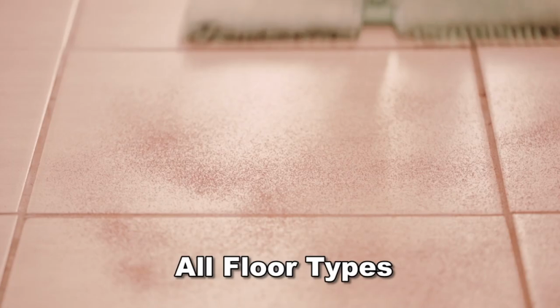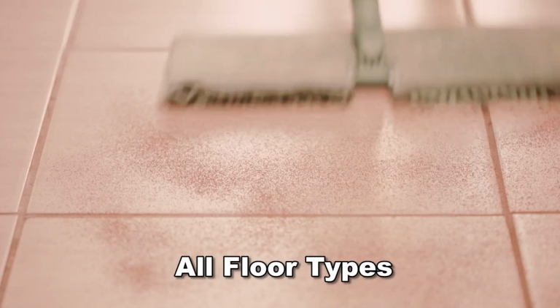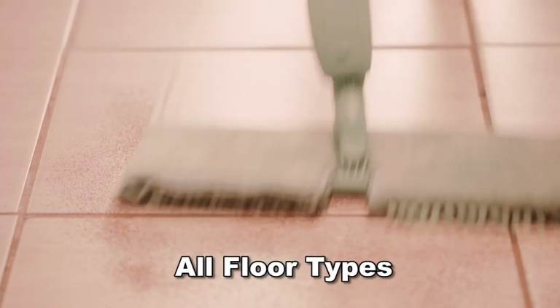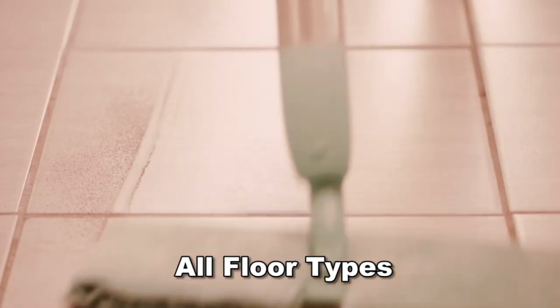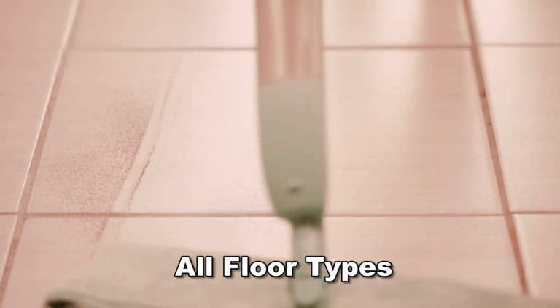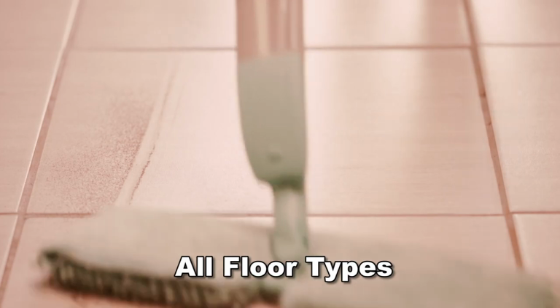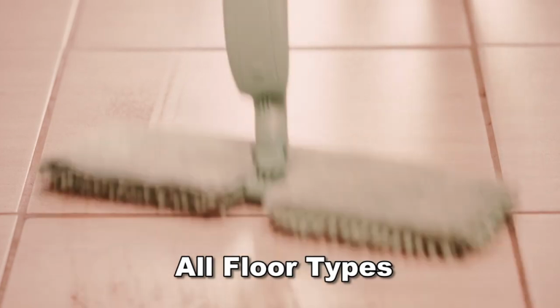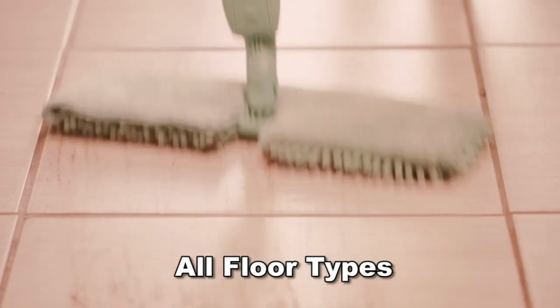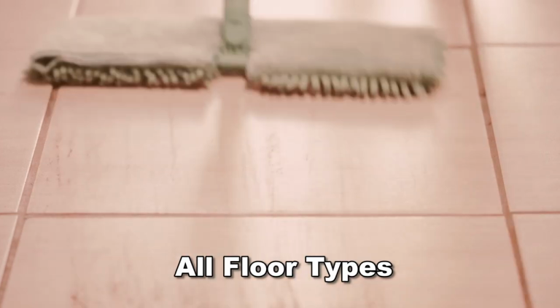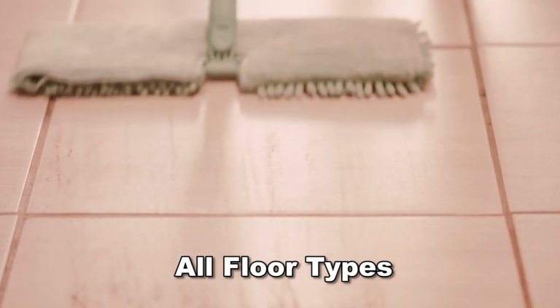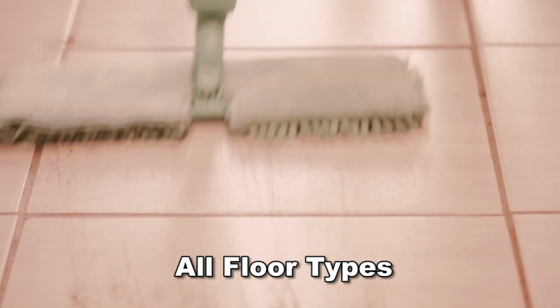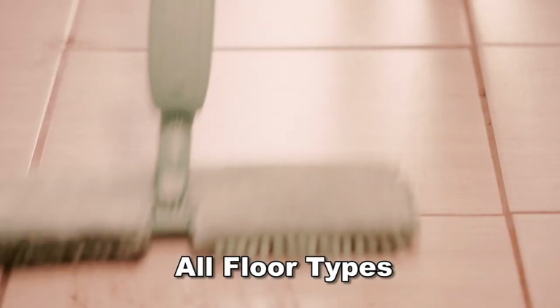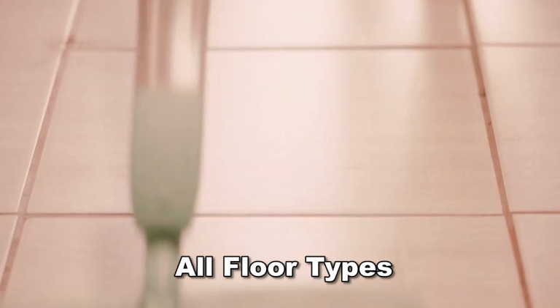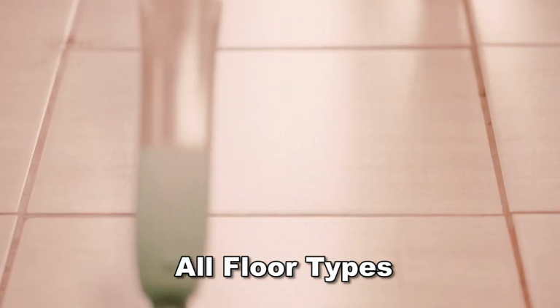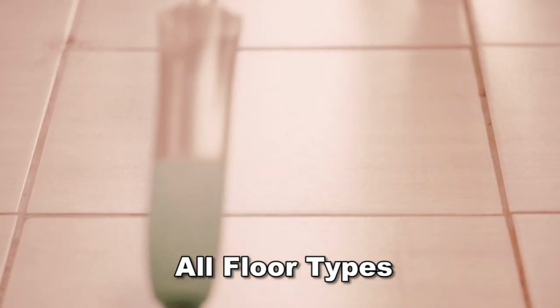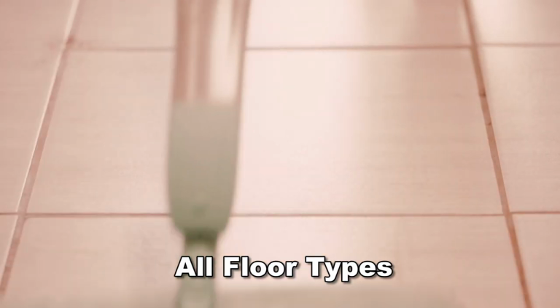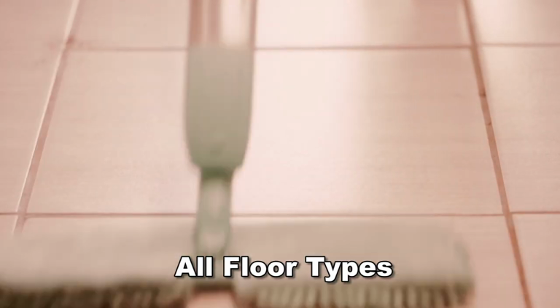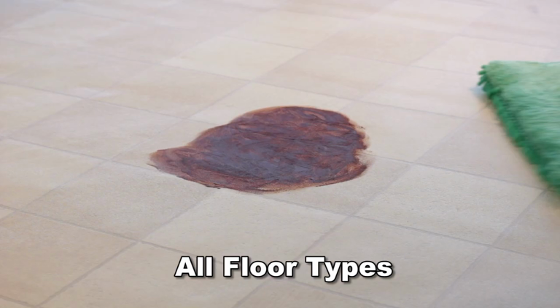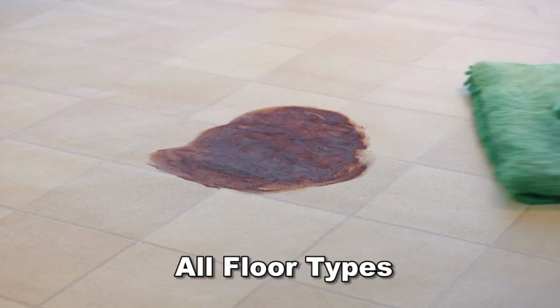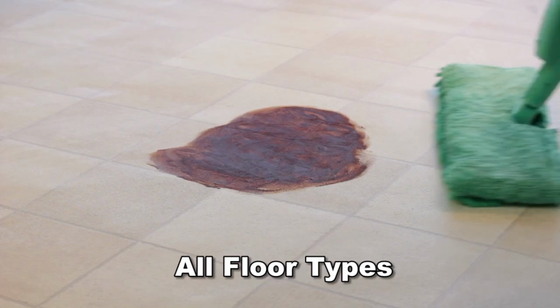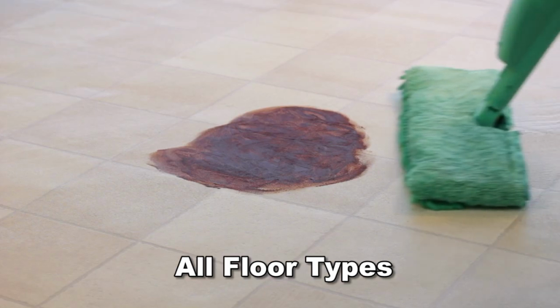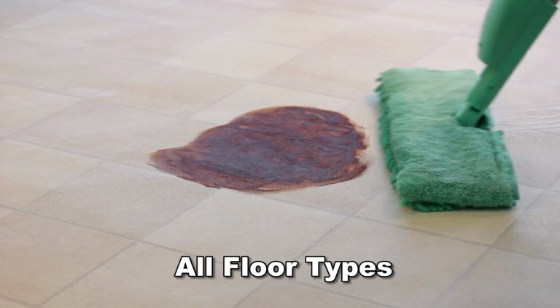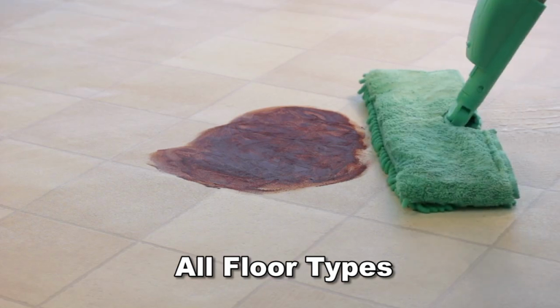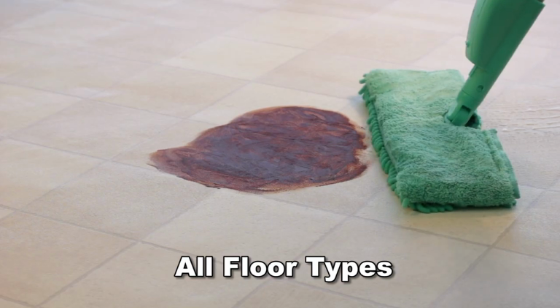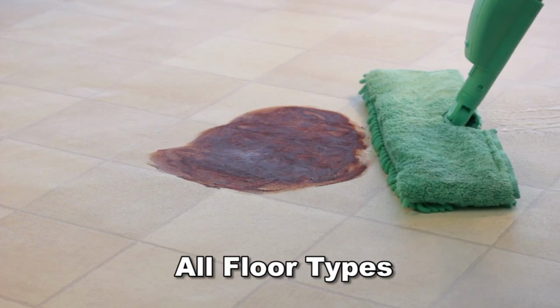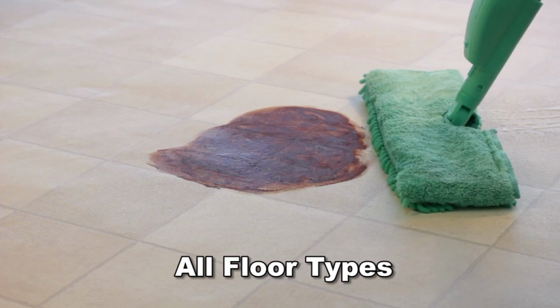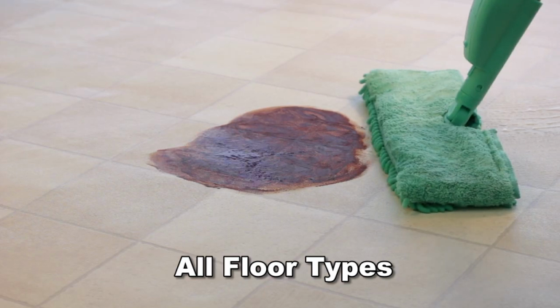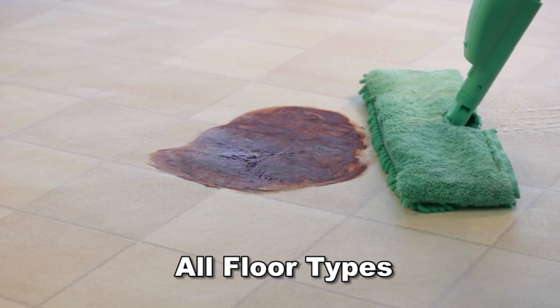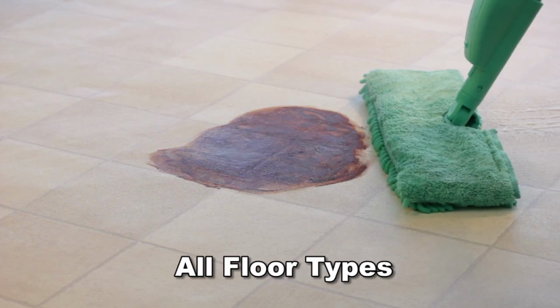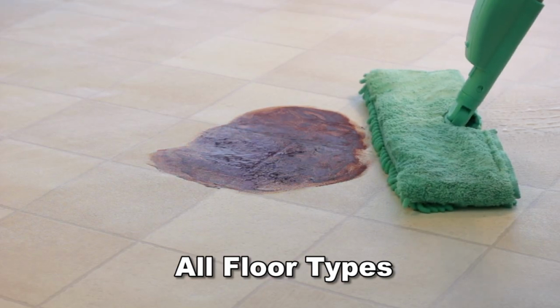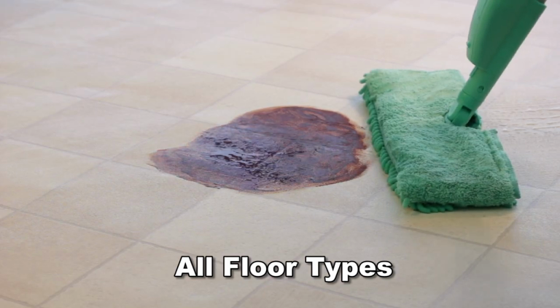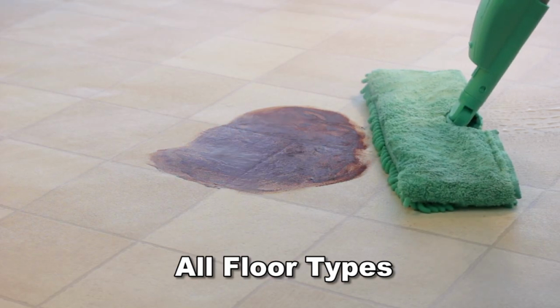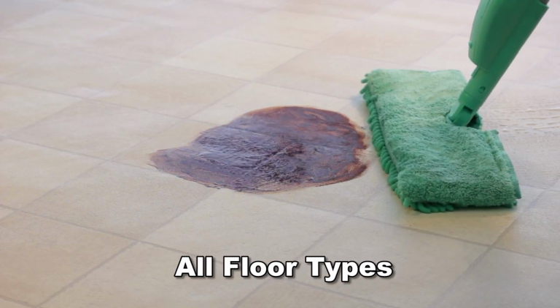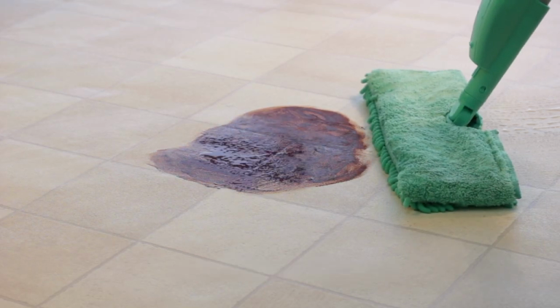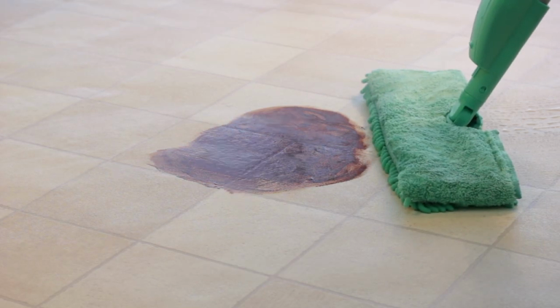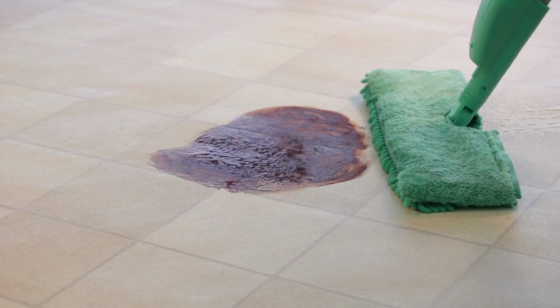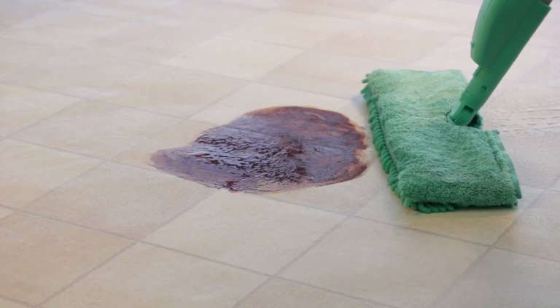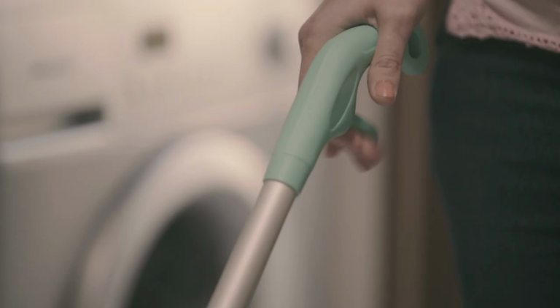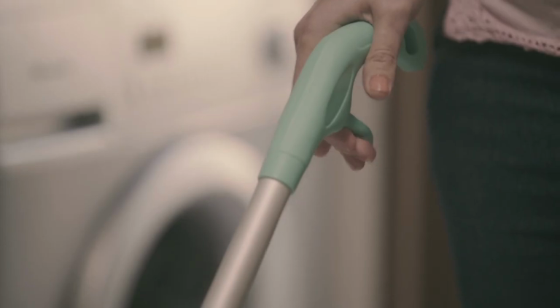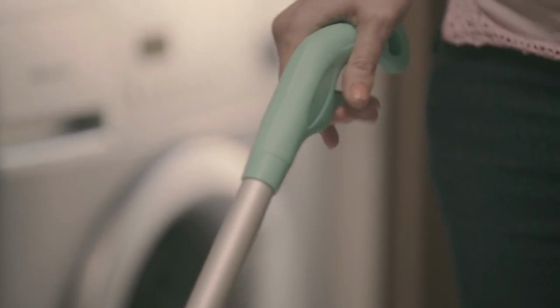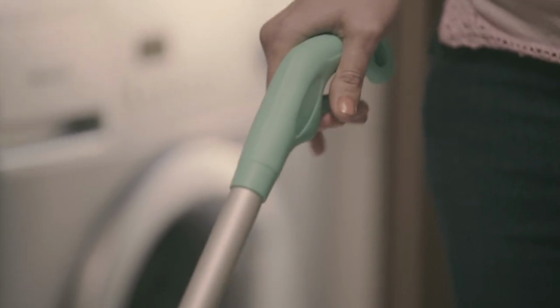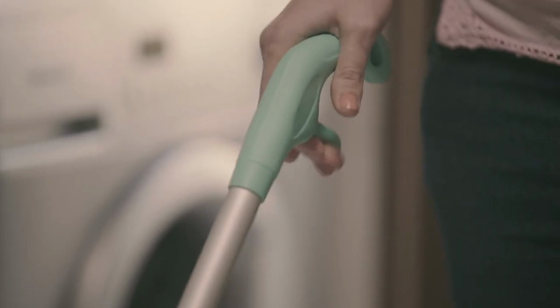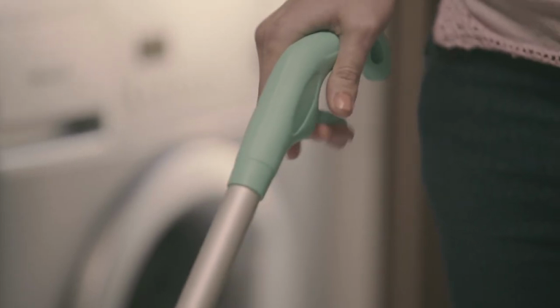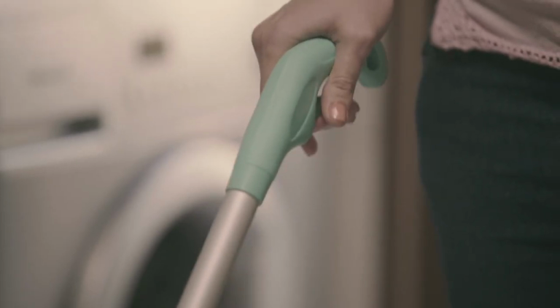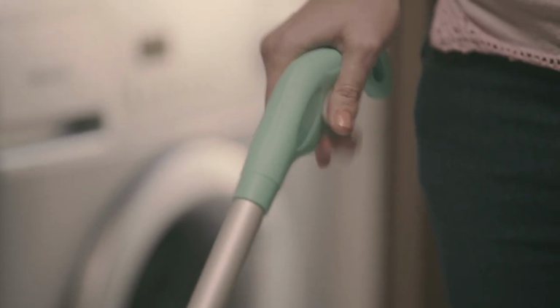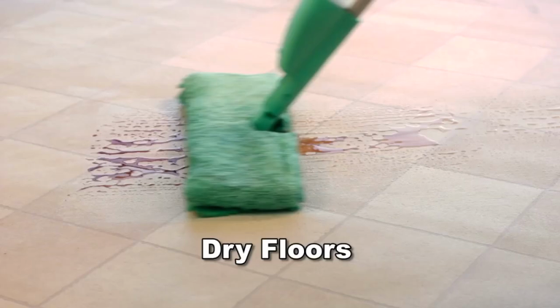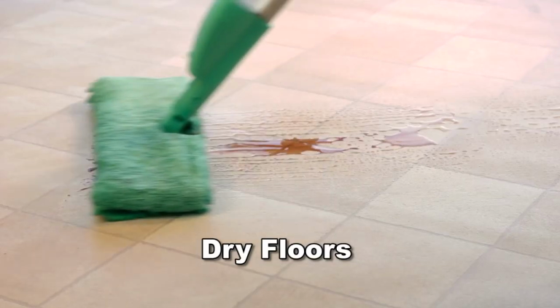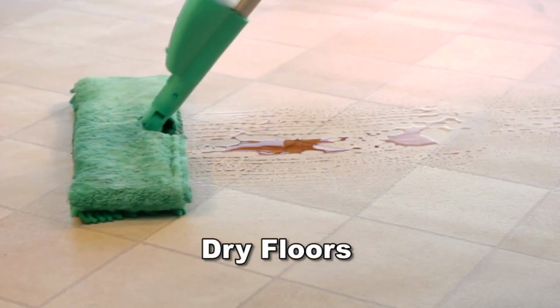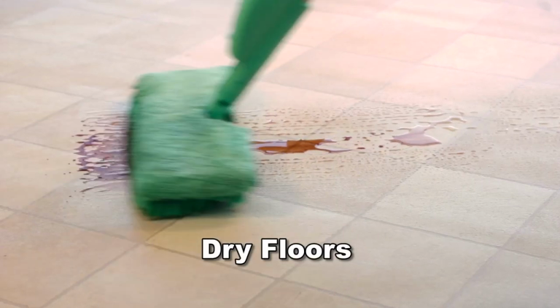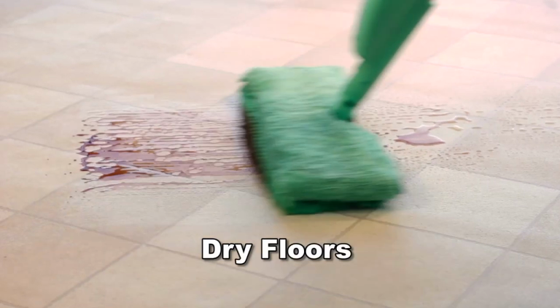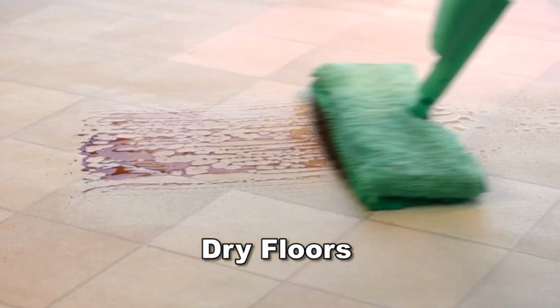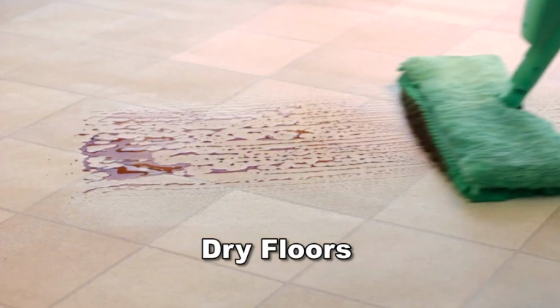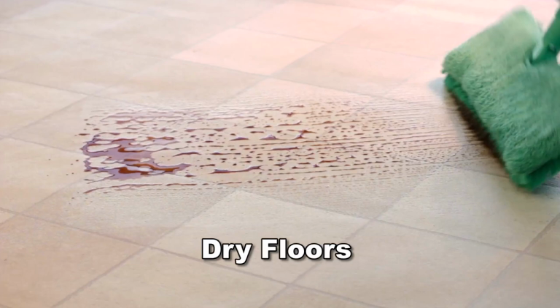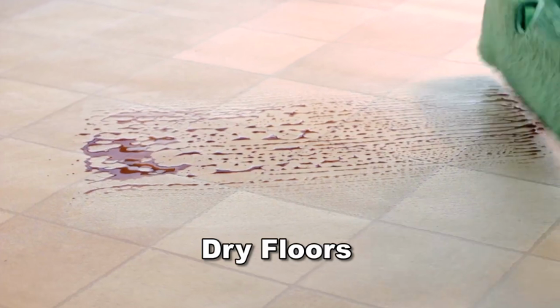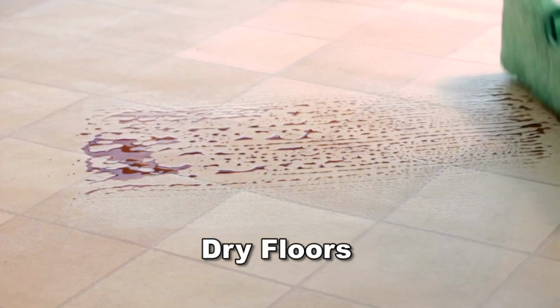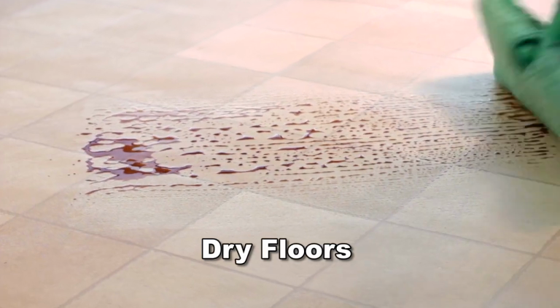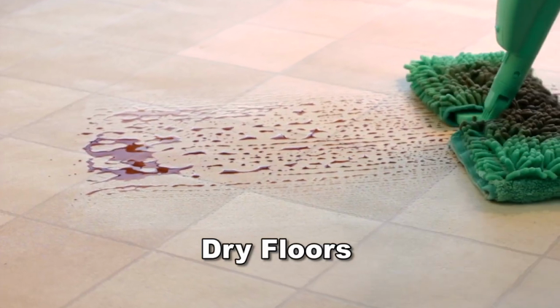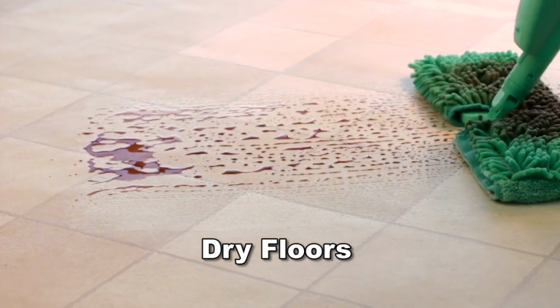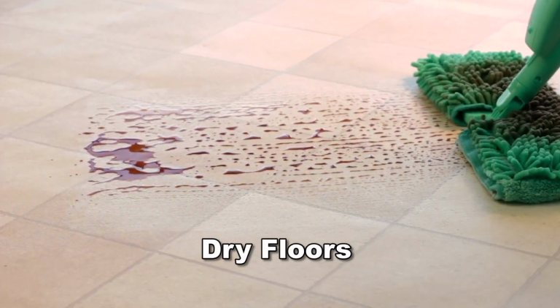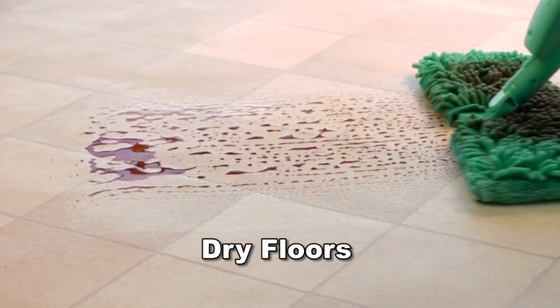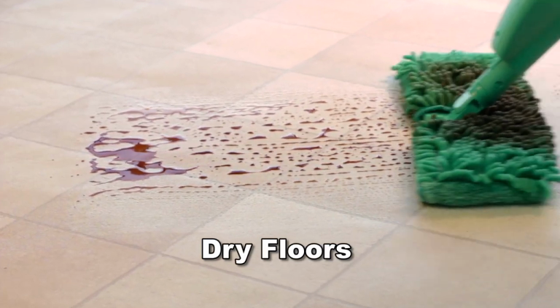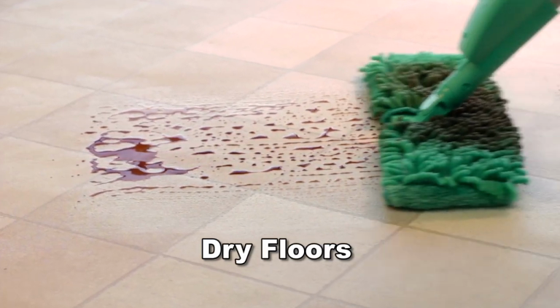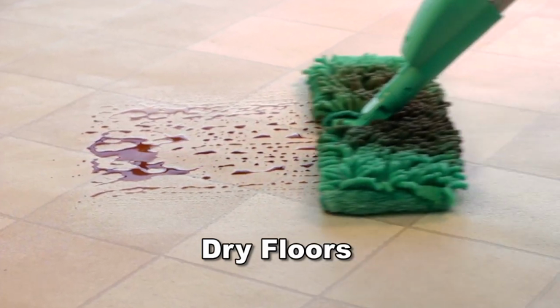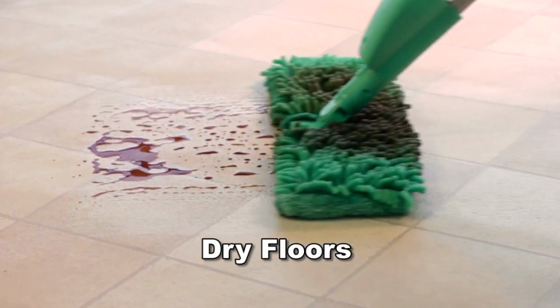You can use FloorWiz dry to clean and collect dust. When you get to a tough spot, pull the easy squeeze trigger and remove the dirt in seconds.